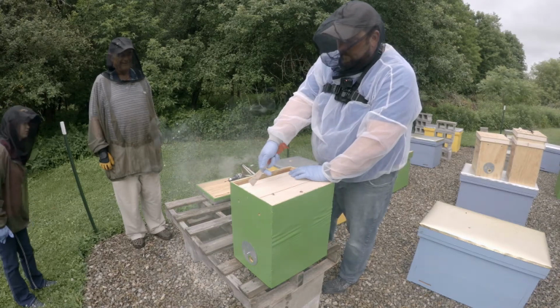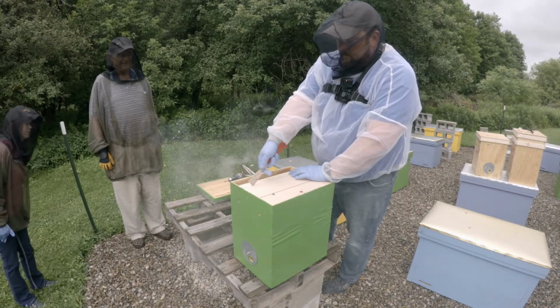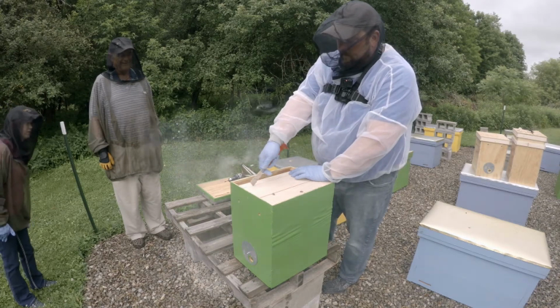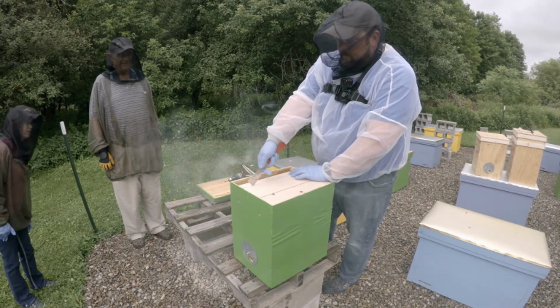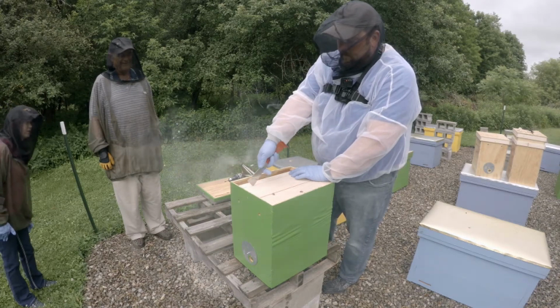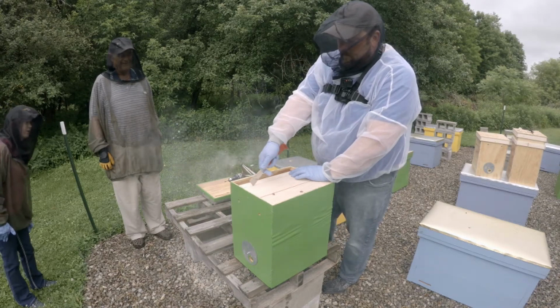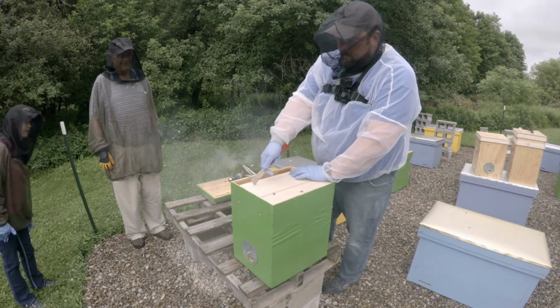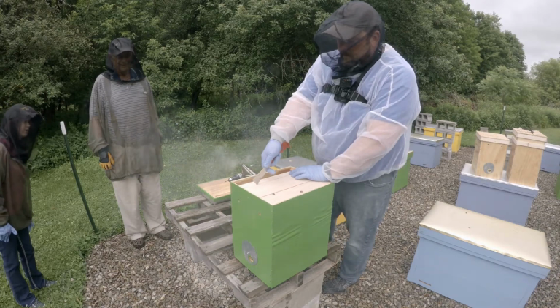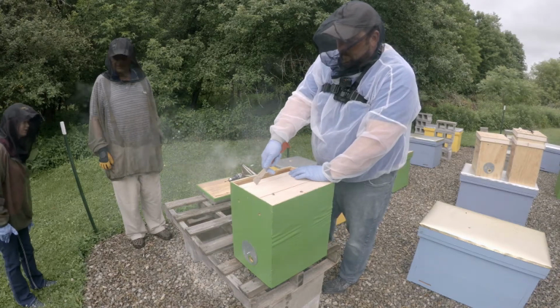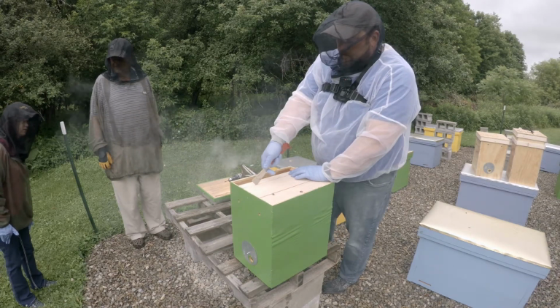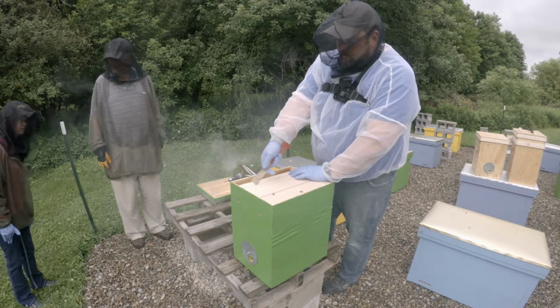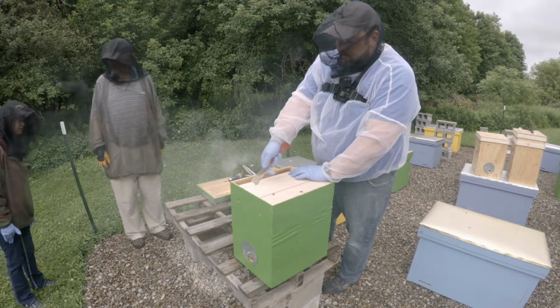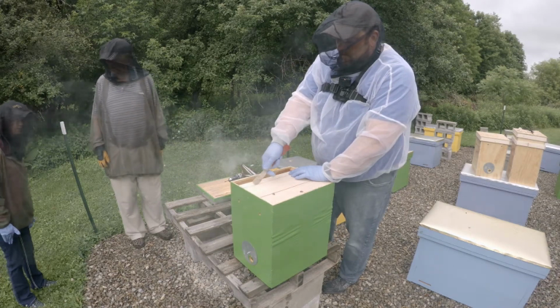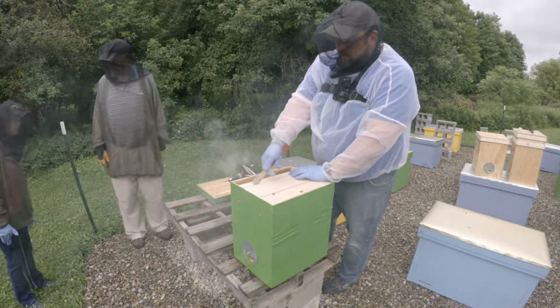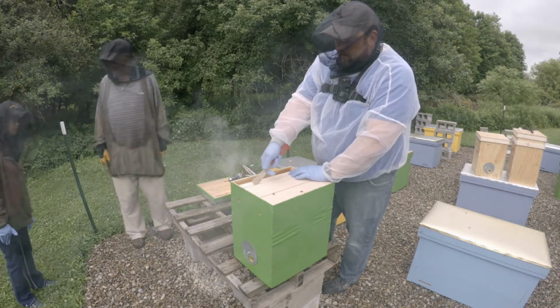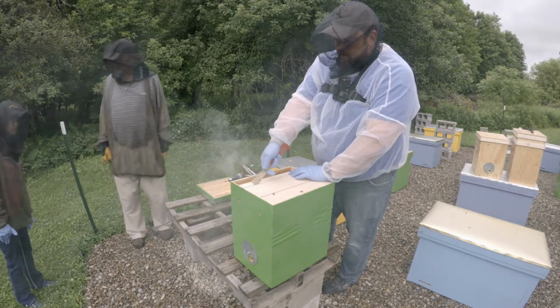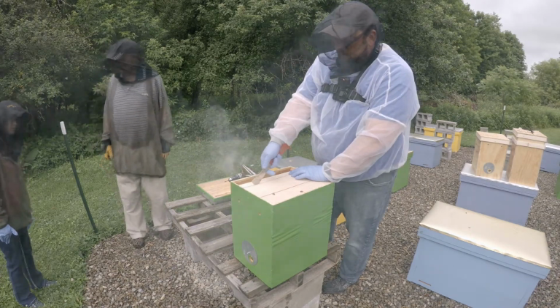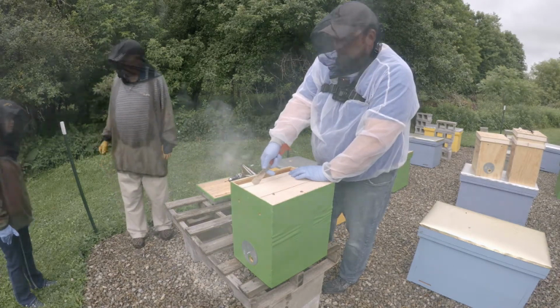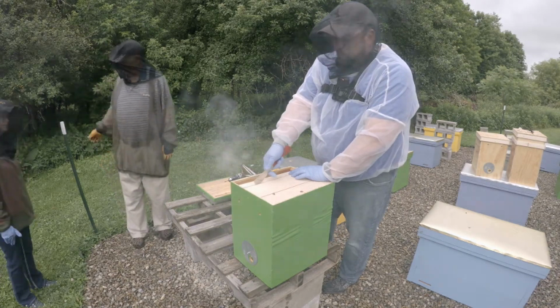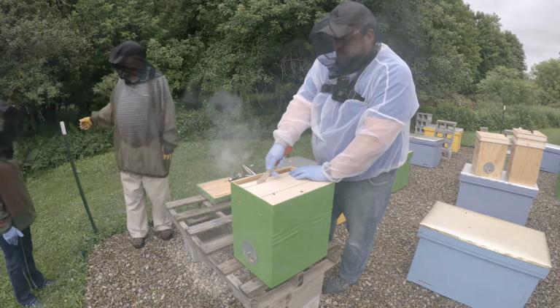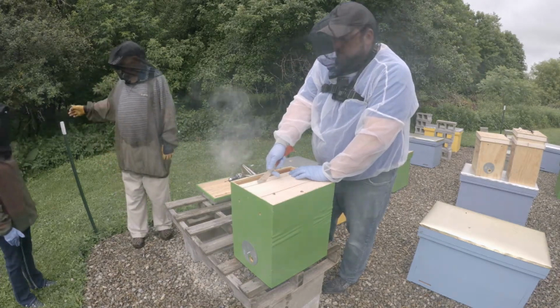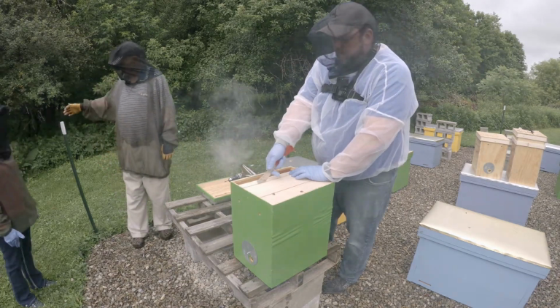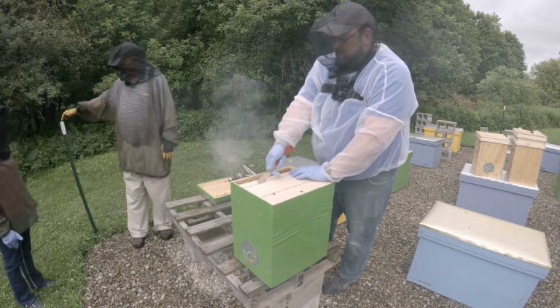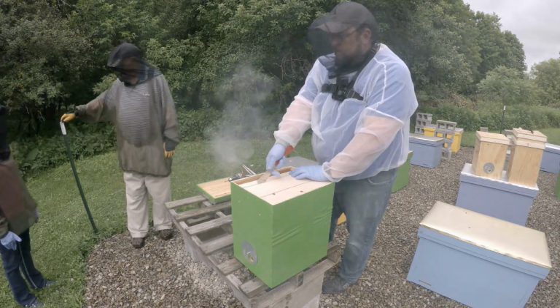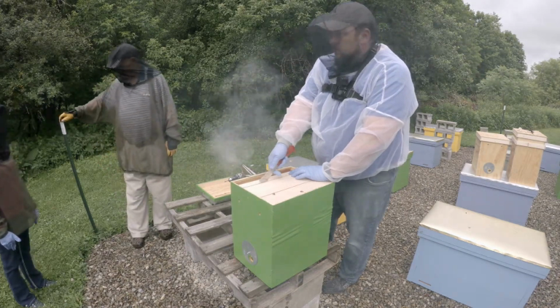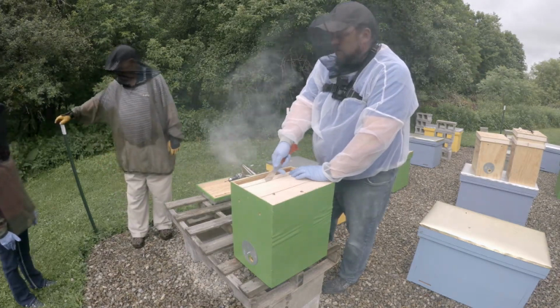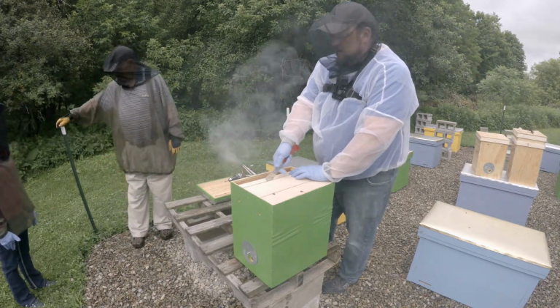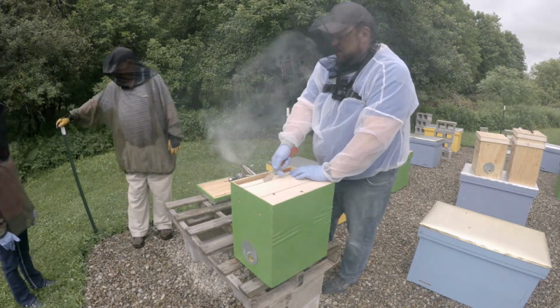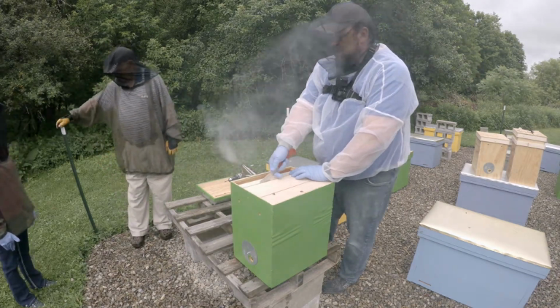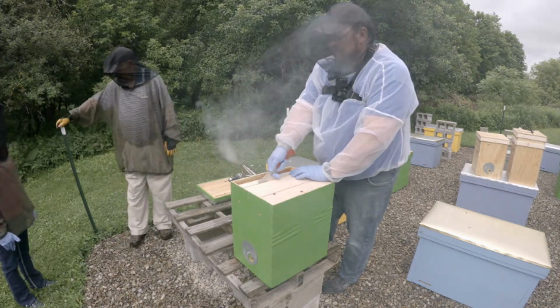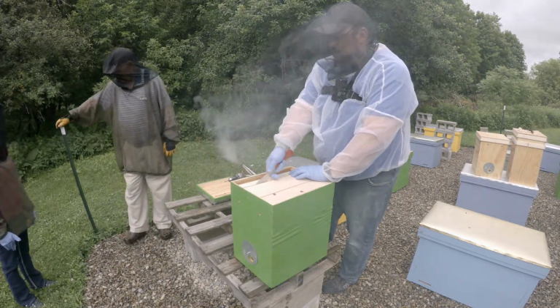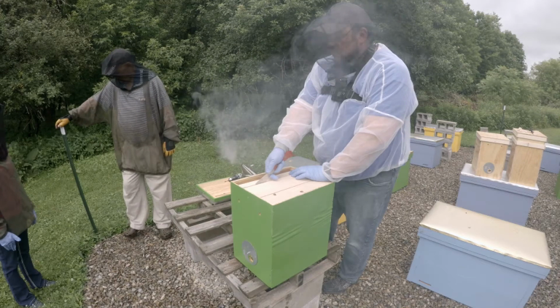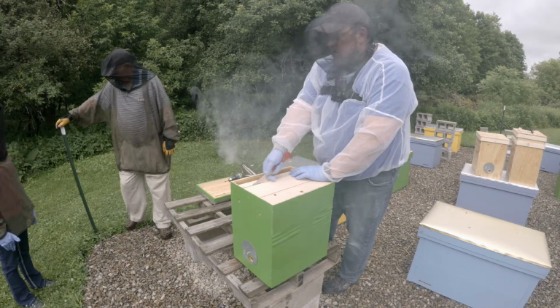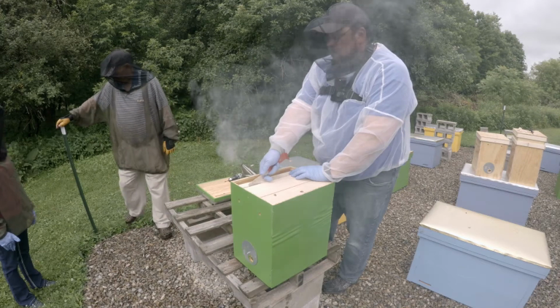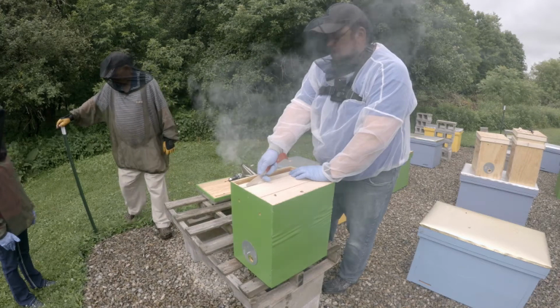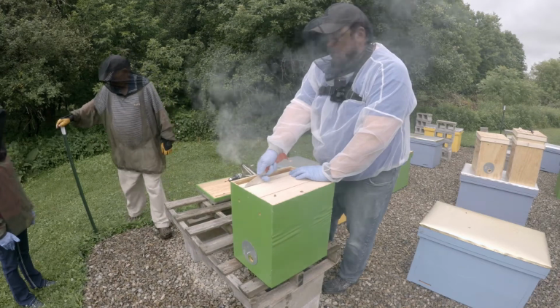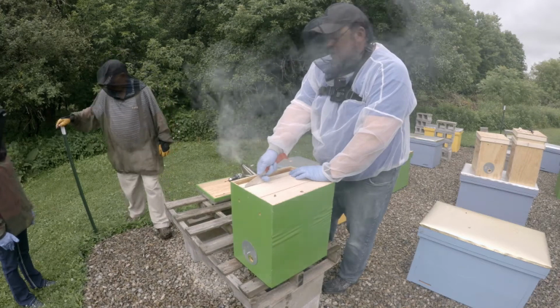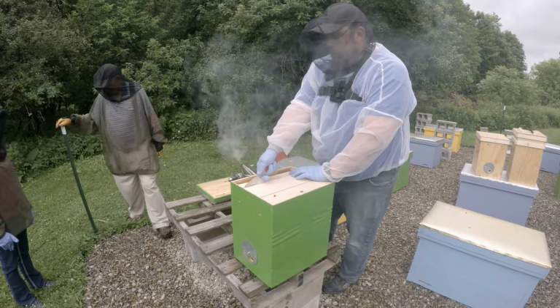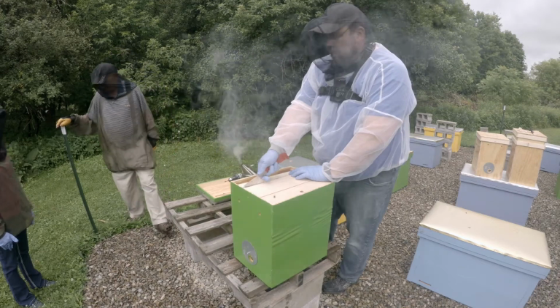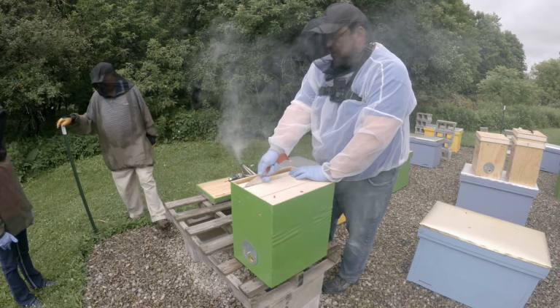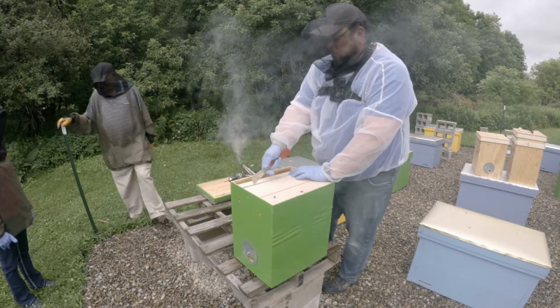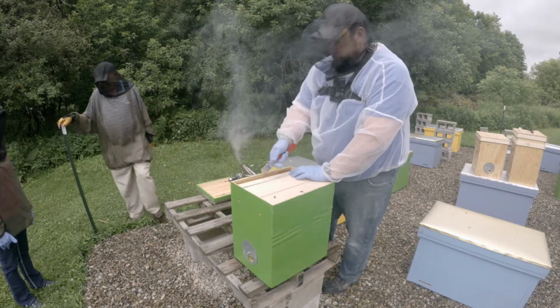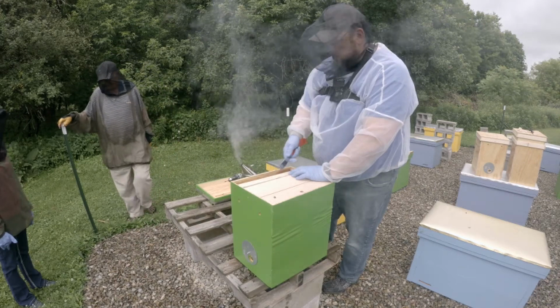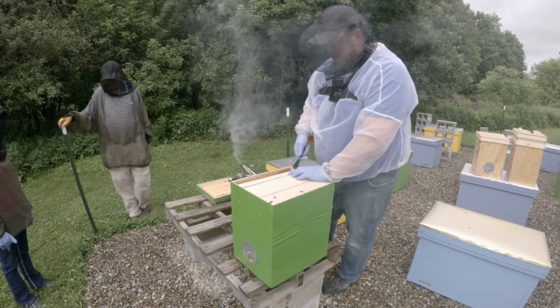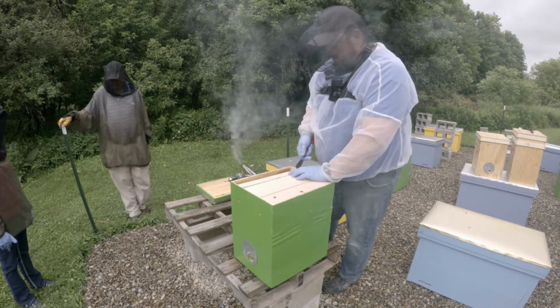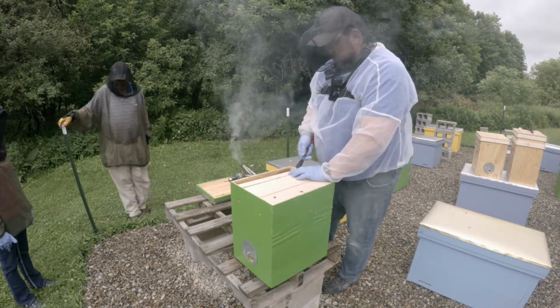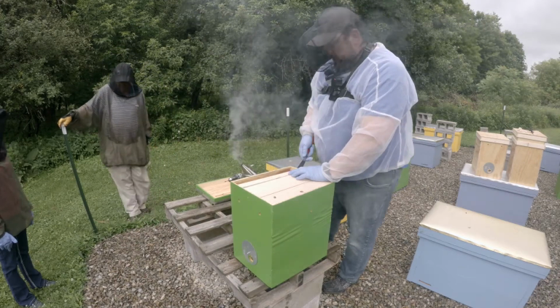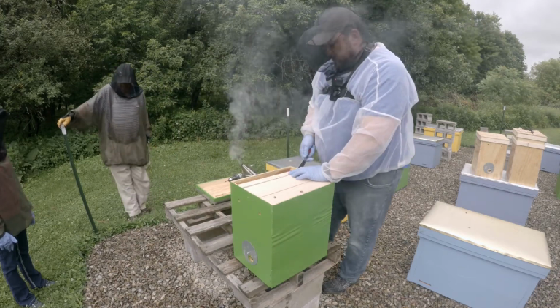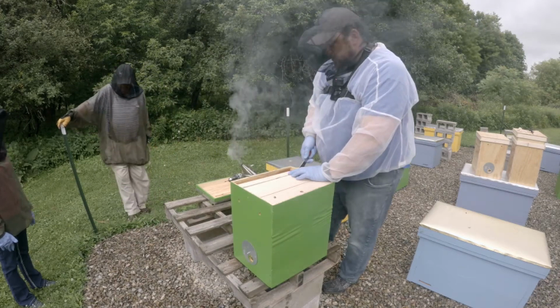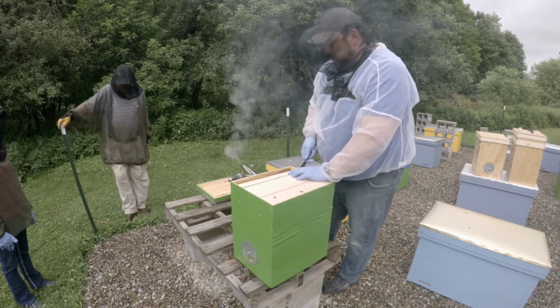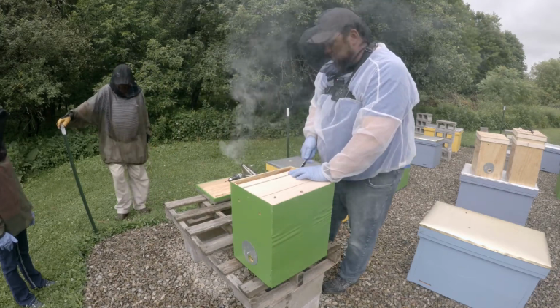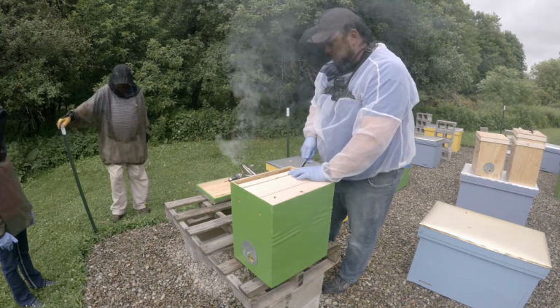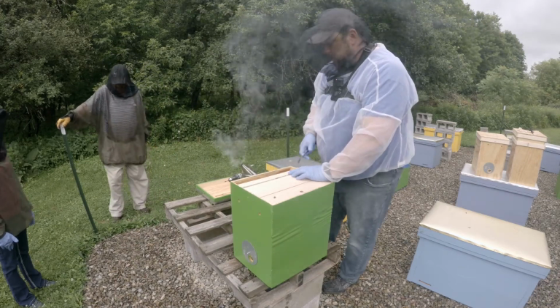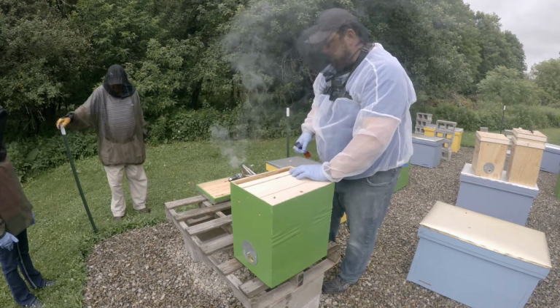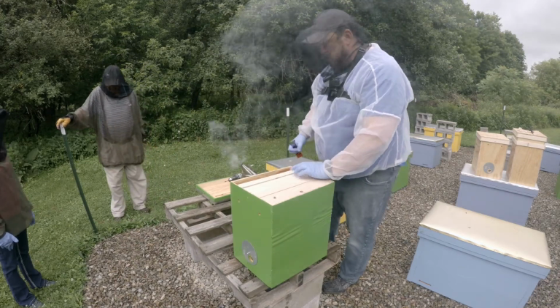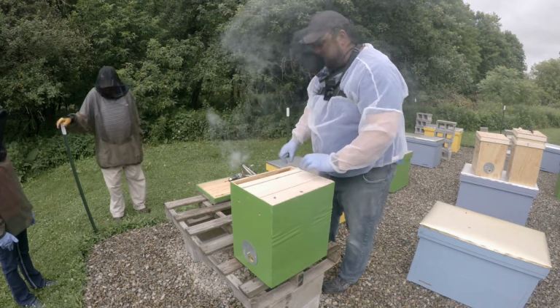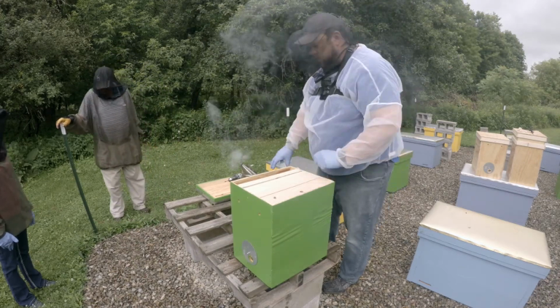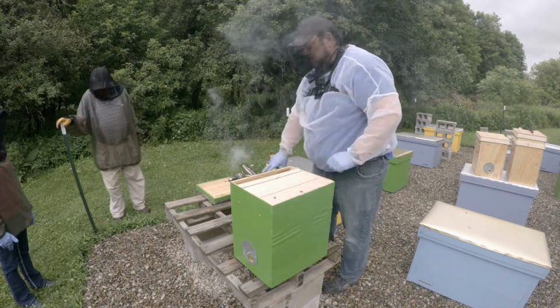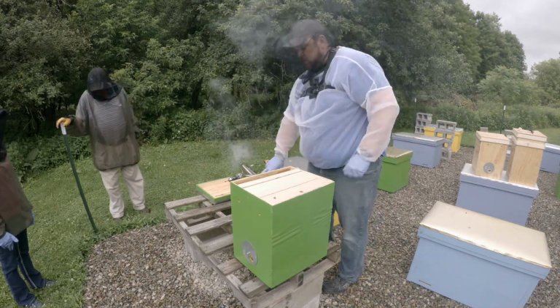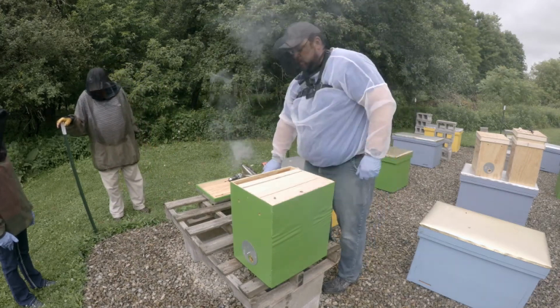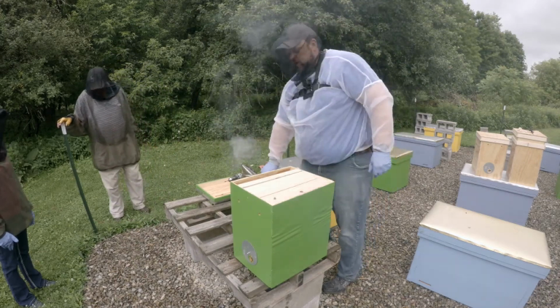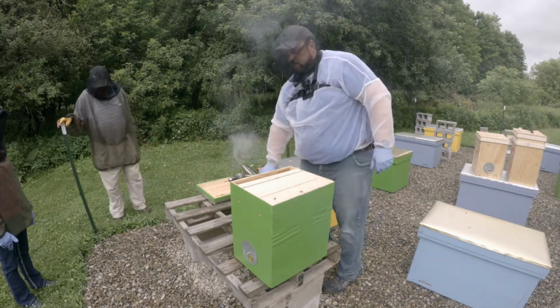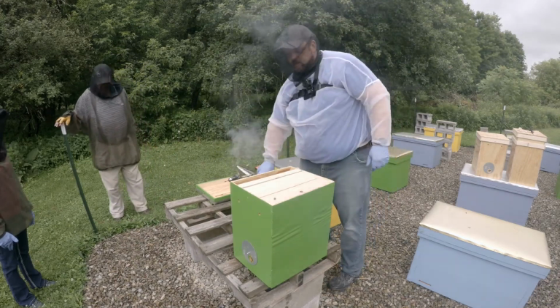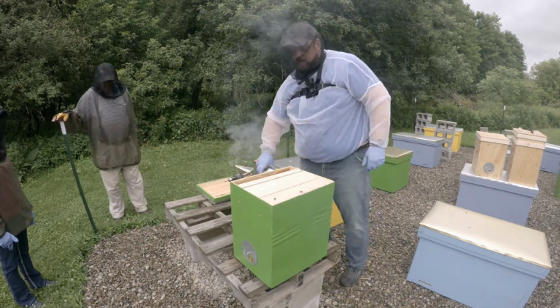Why is it white? It's always white — it's not supposed to be yellow. Well, when they first make it, it's brand new, it's white like that.